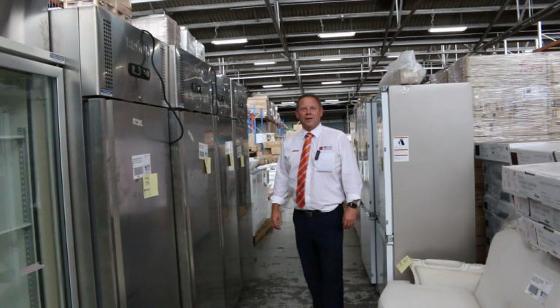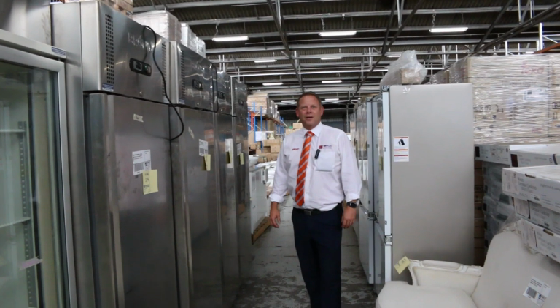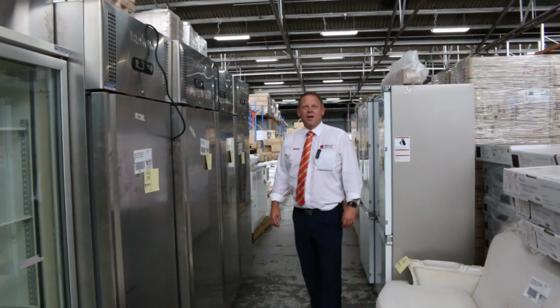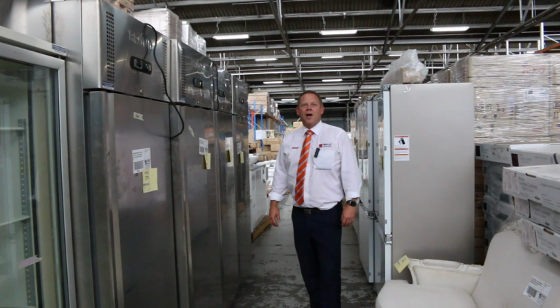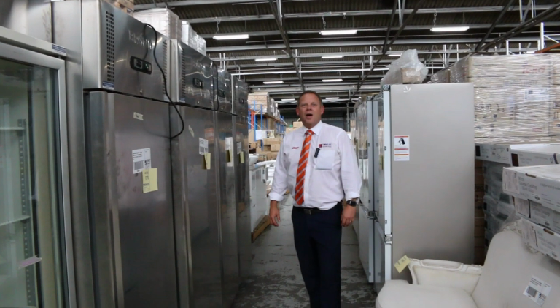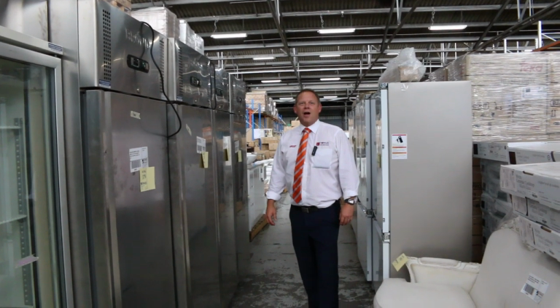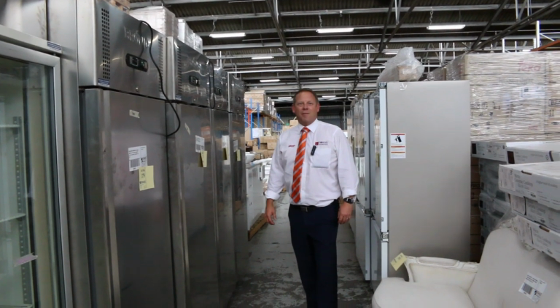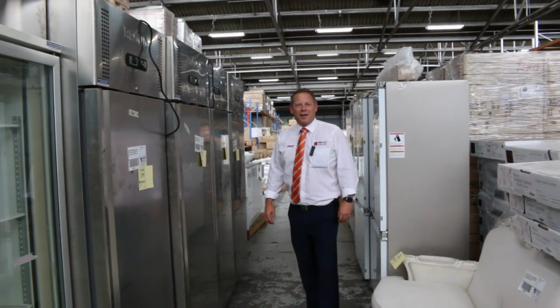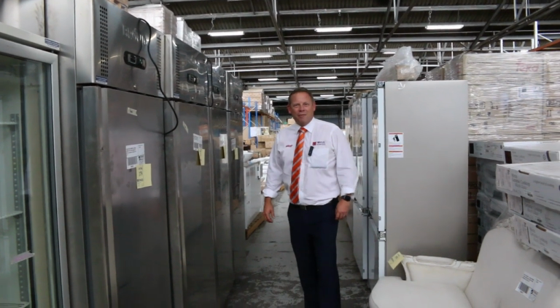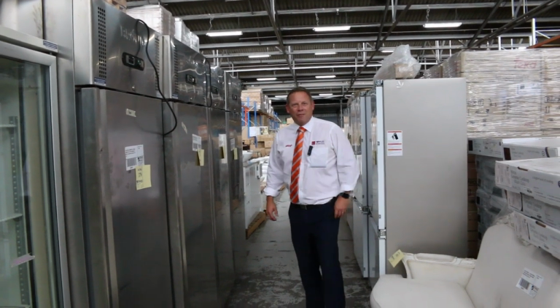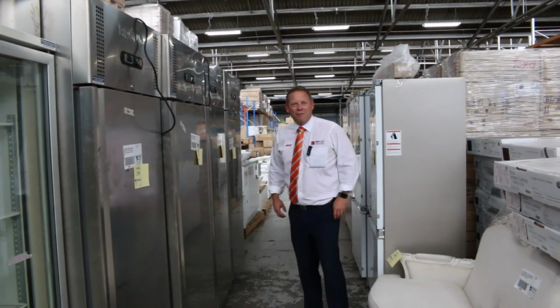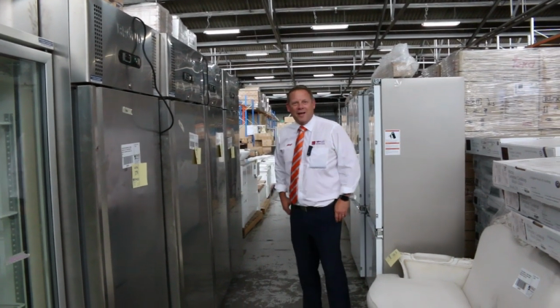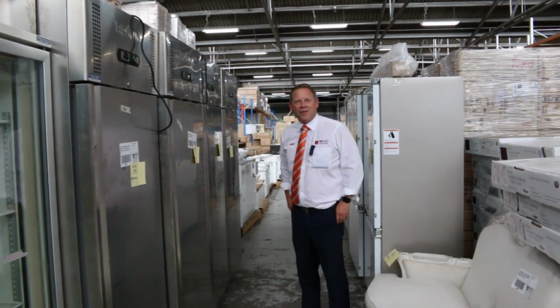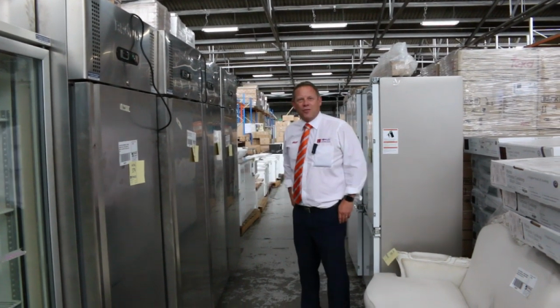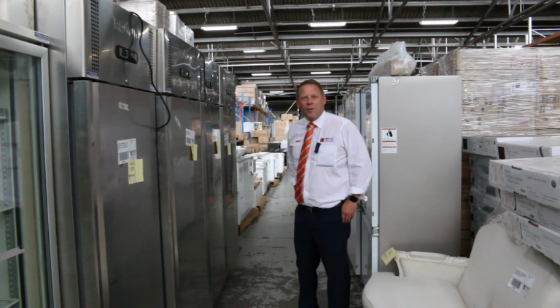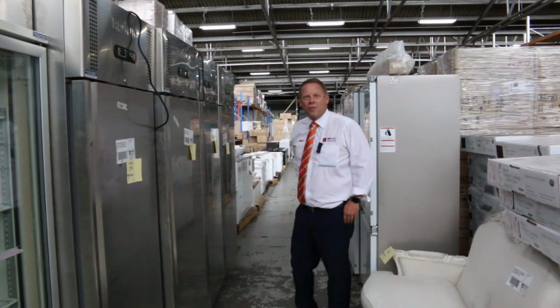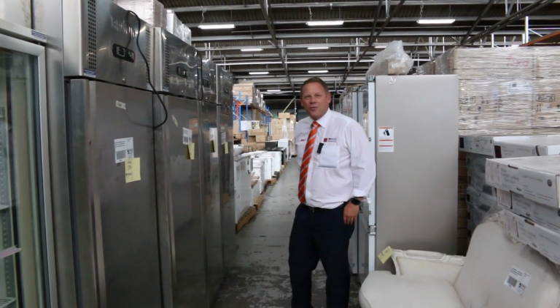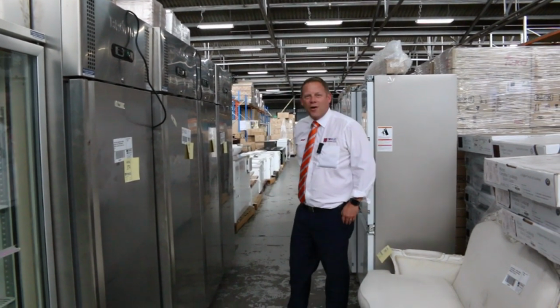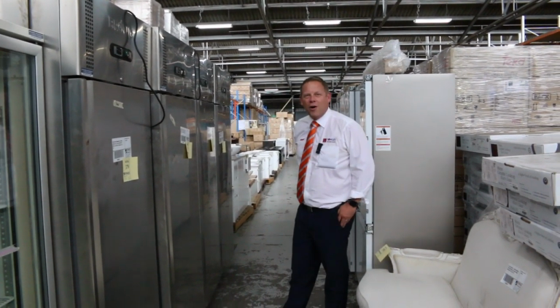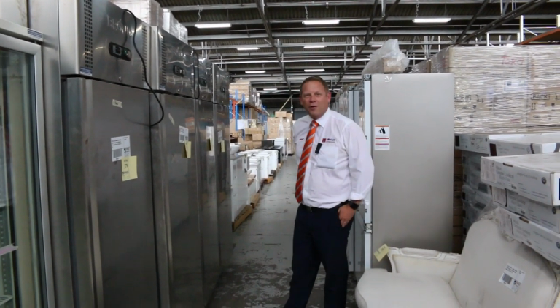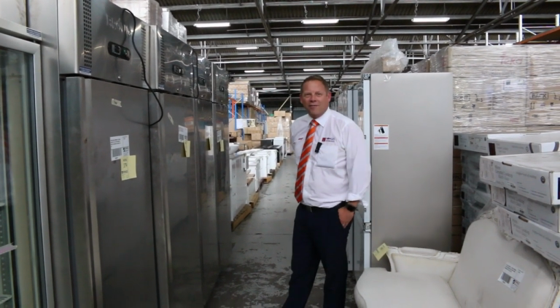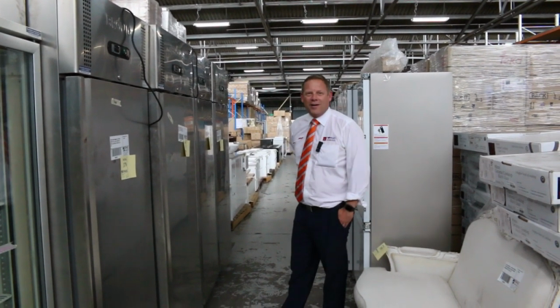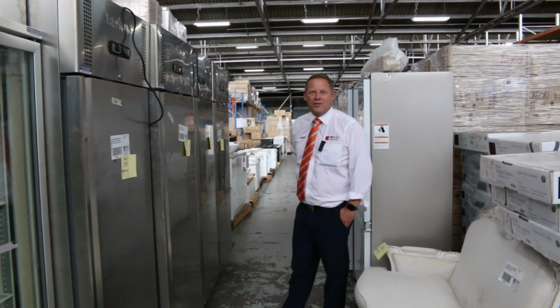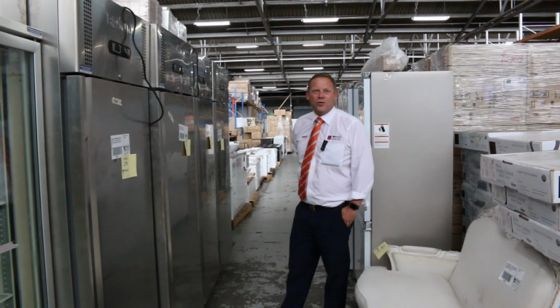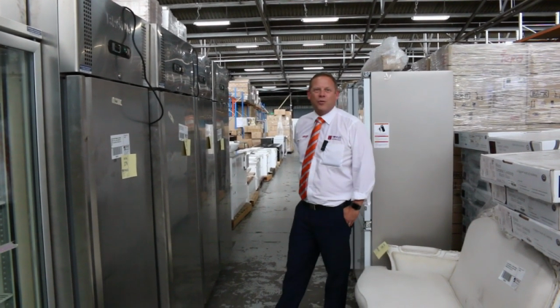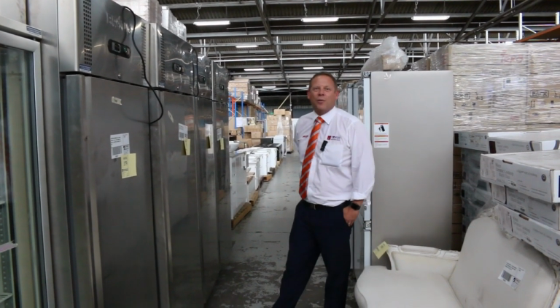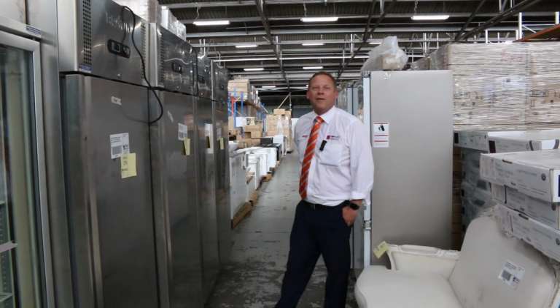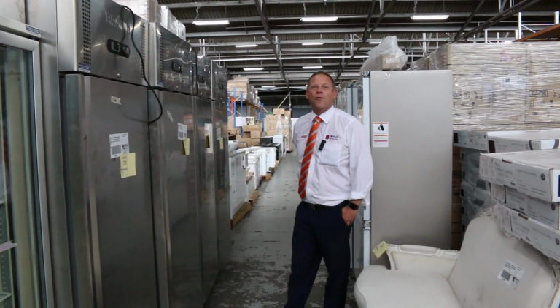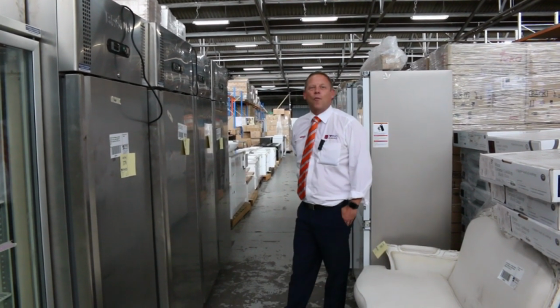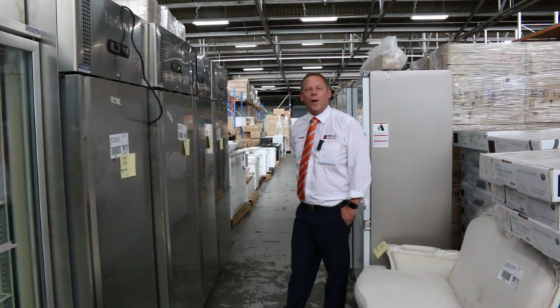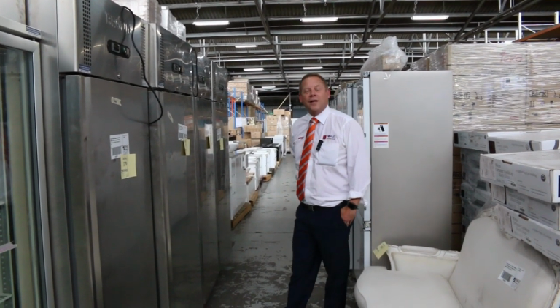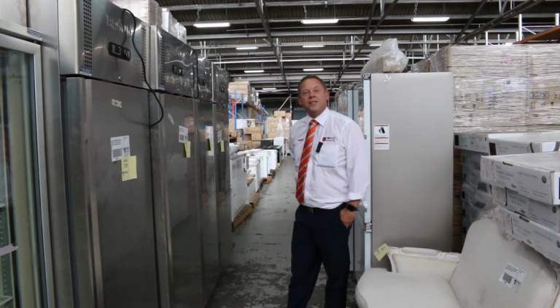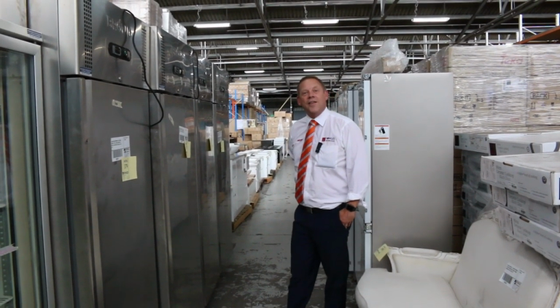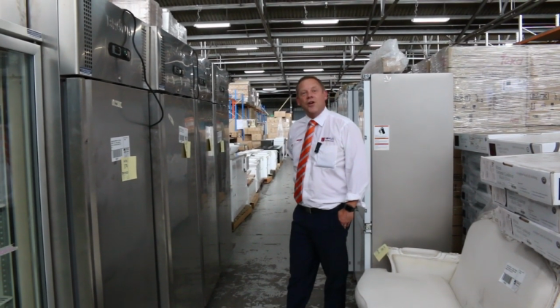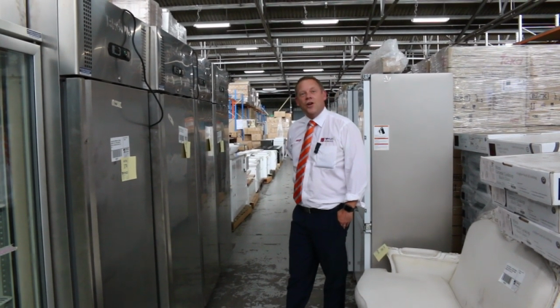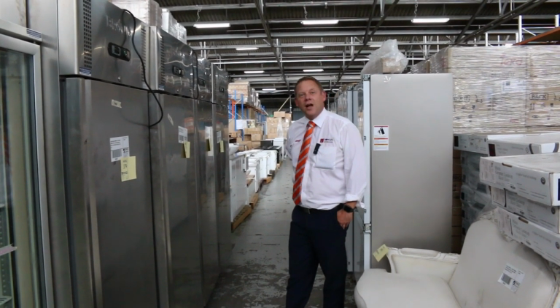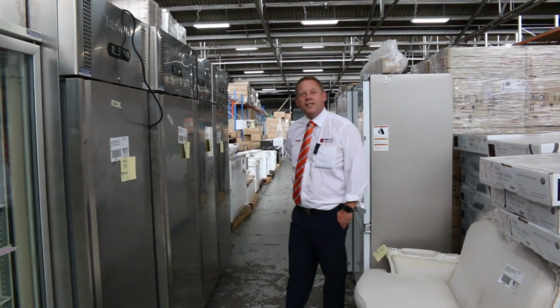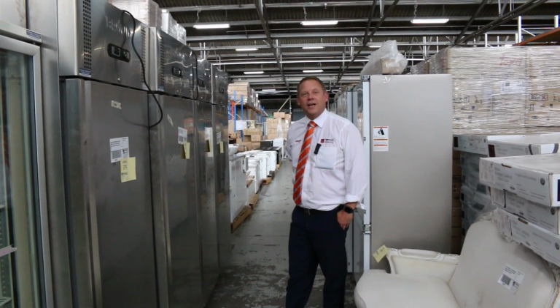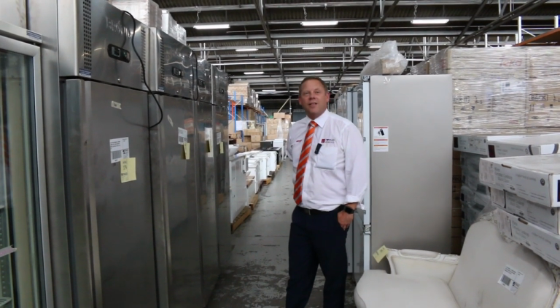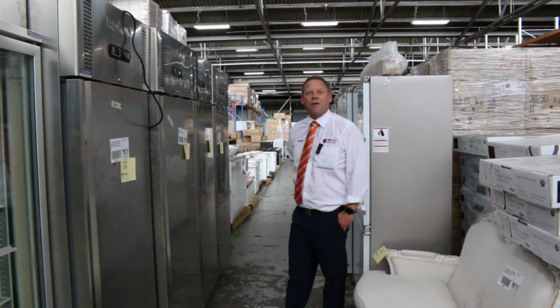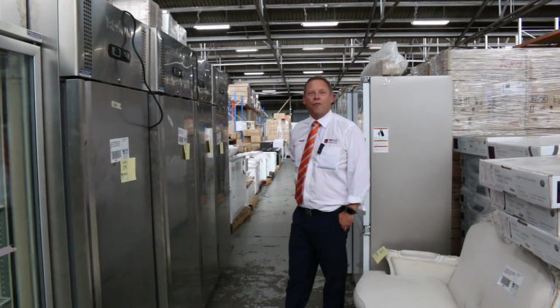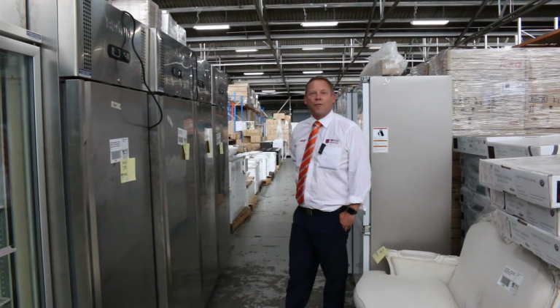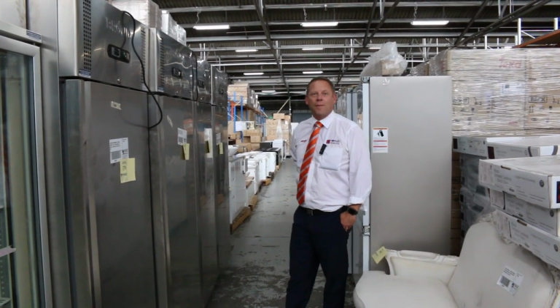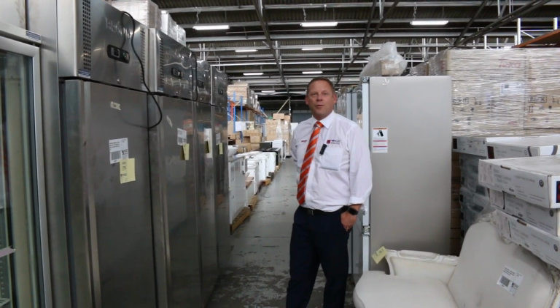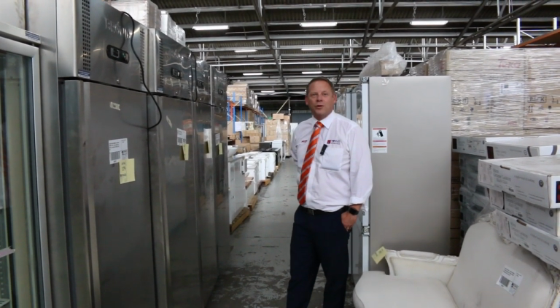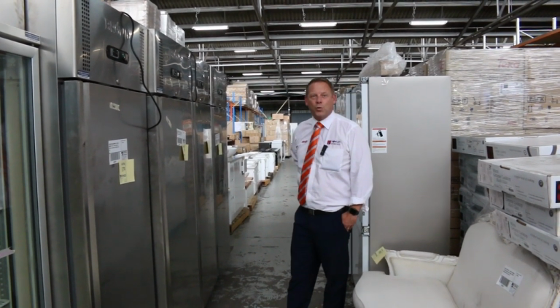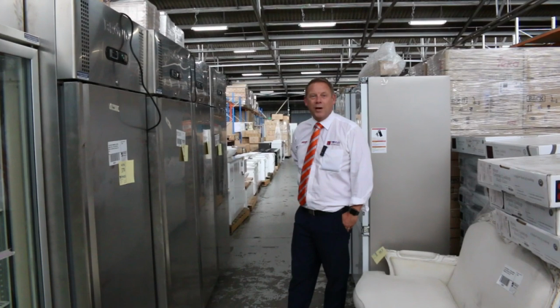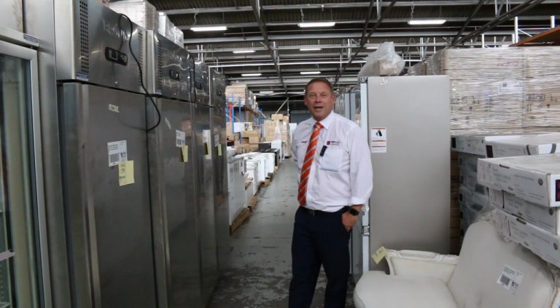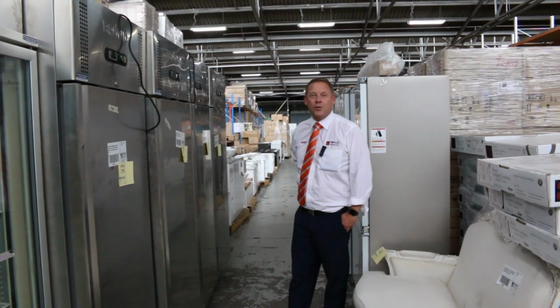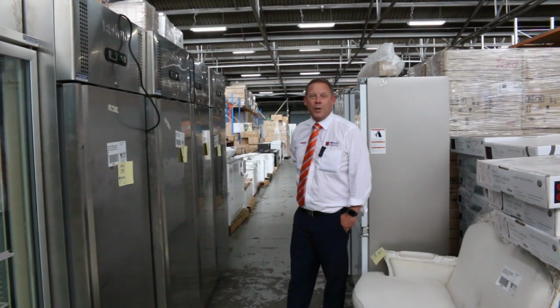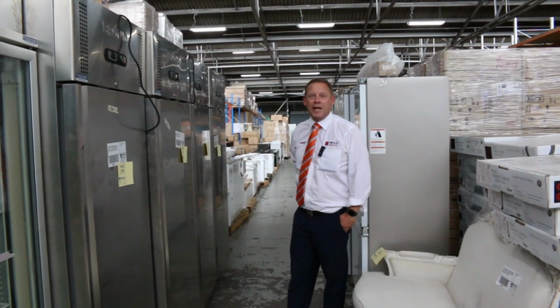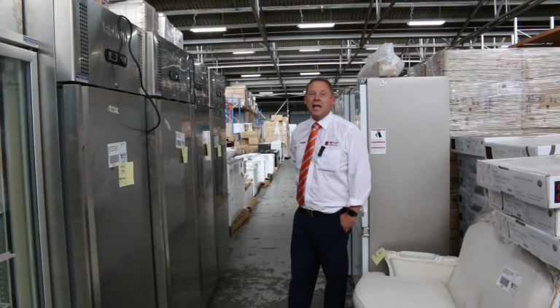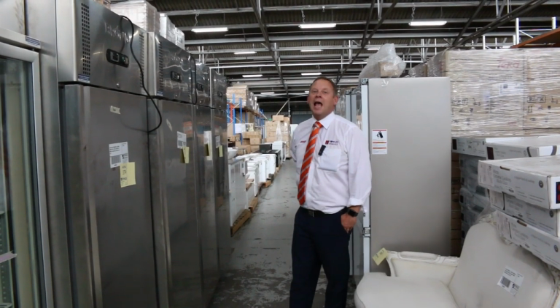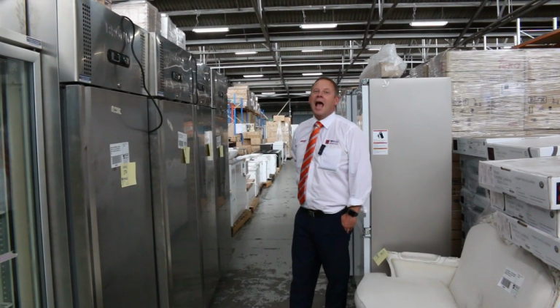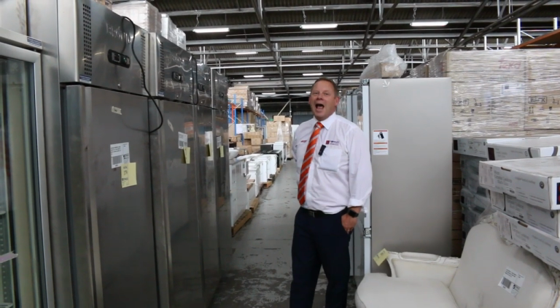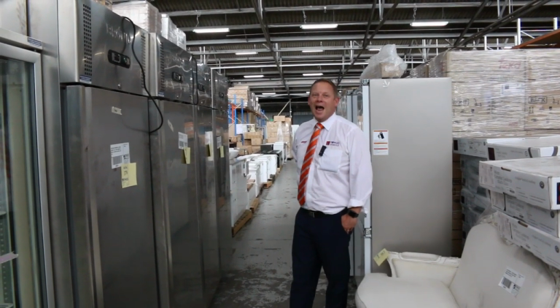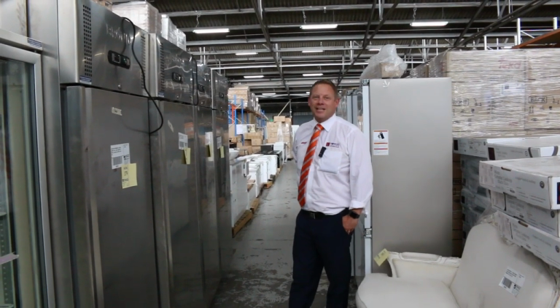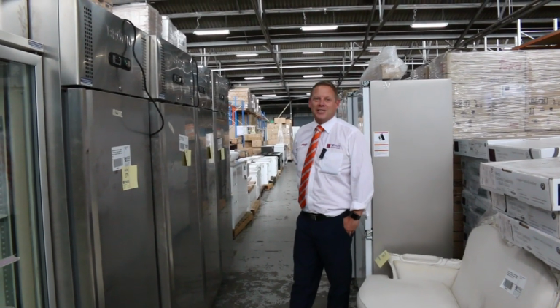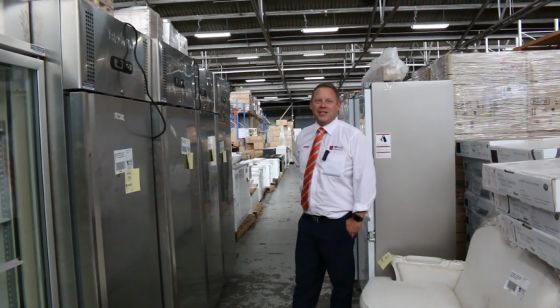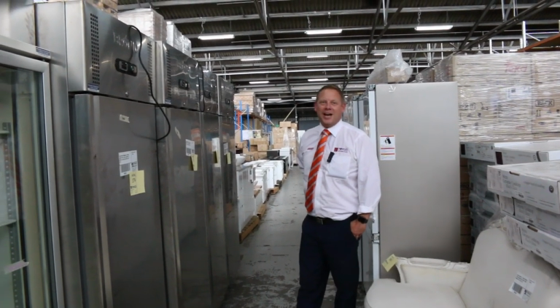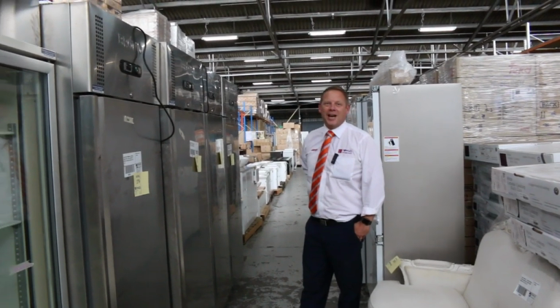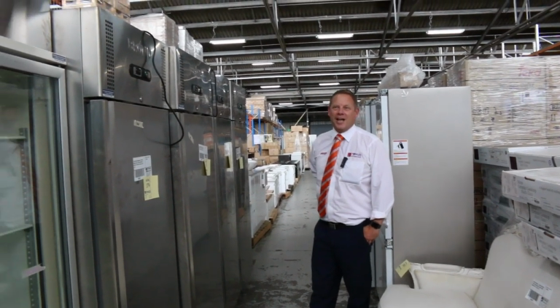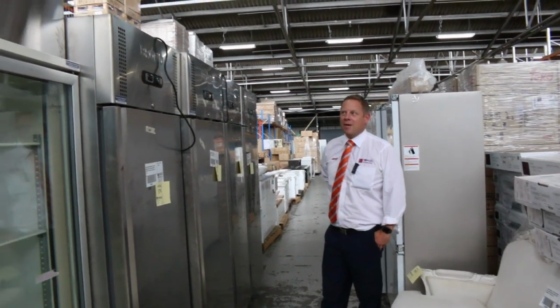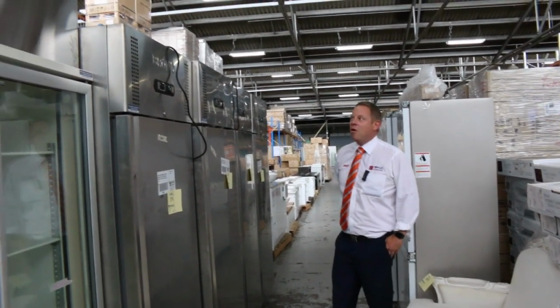Hi, I'm Liam from Fowles and welcome to the Home Renovators Auction Preview for Wednesday the 19th of February 2020 at 10 a.m.